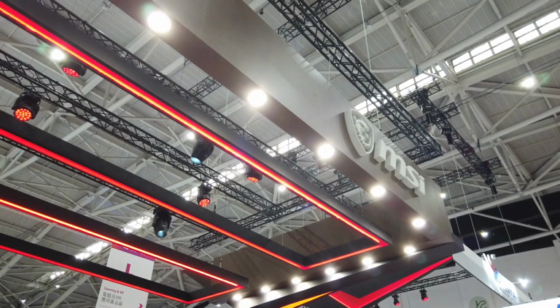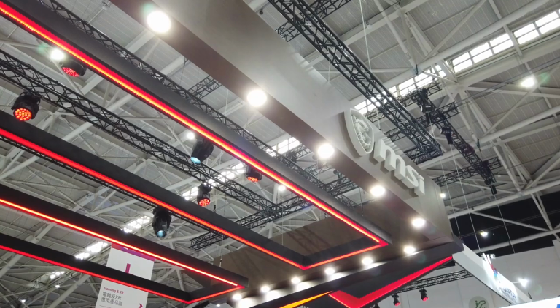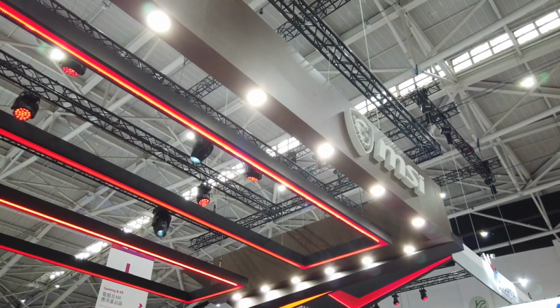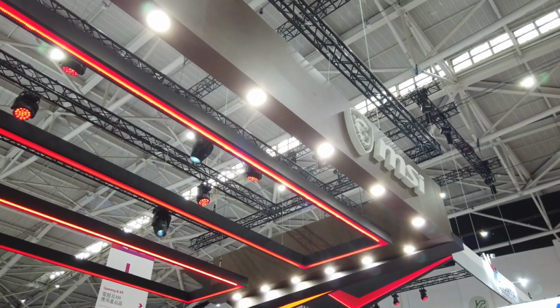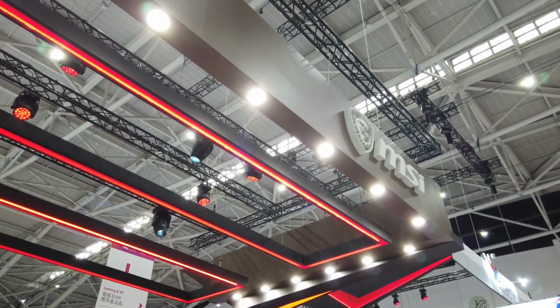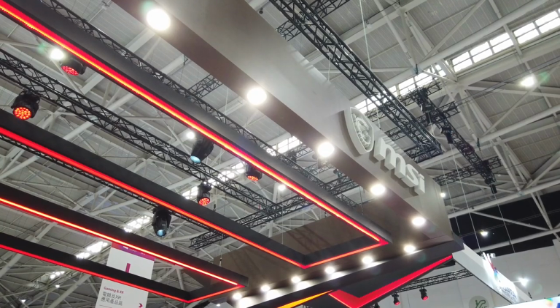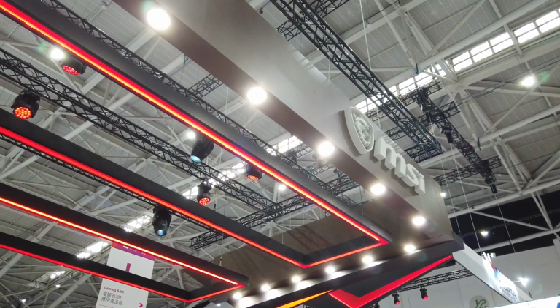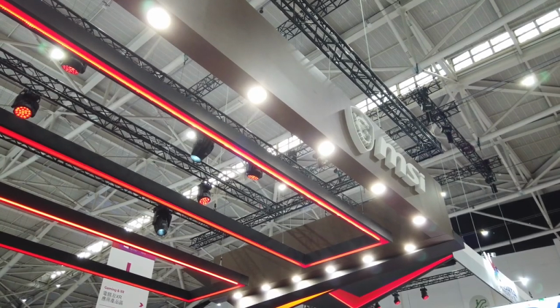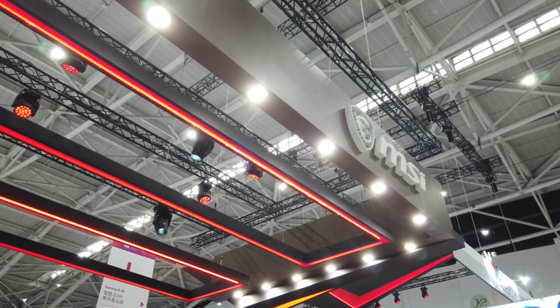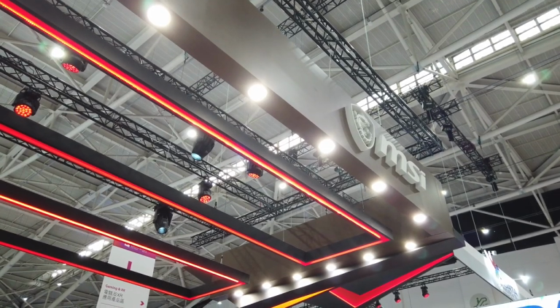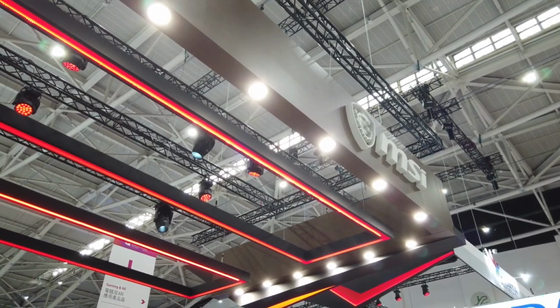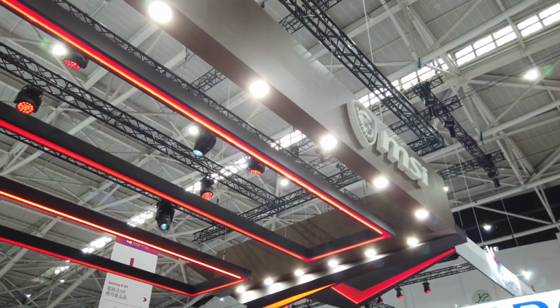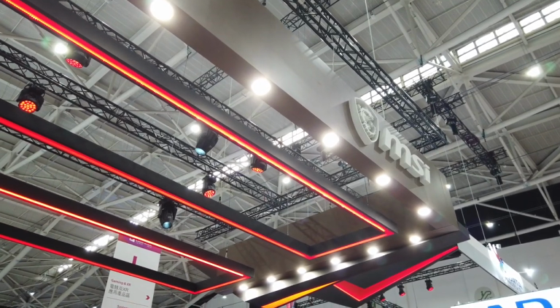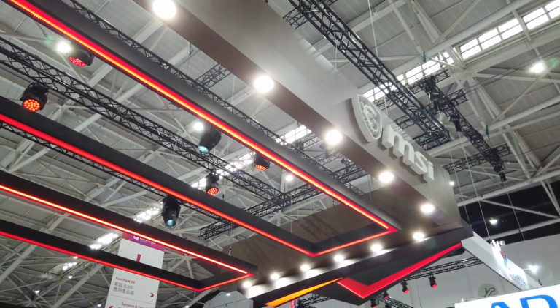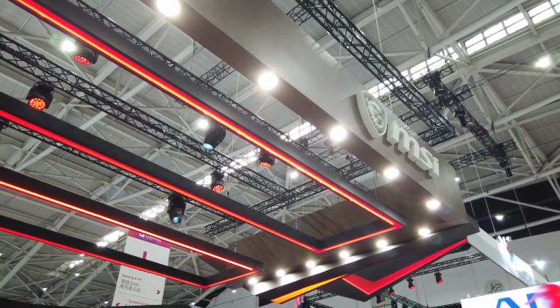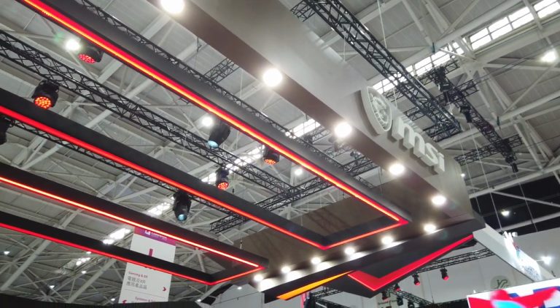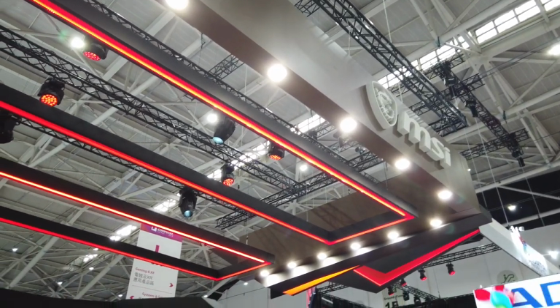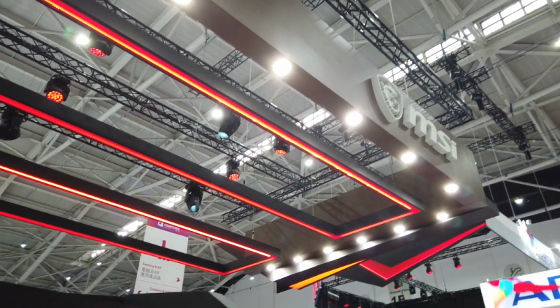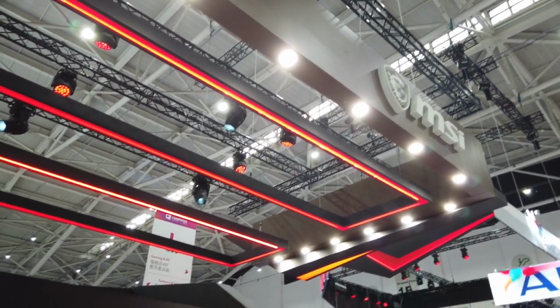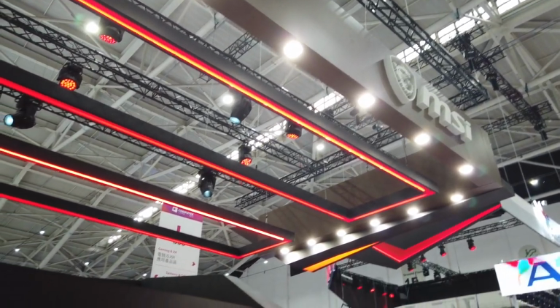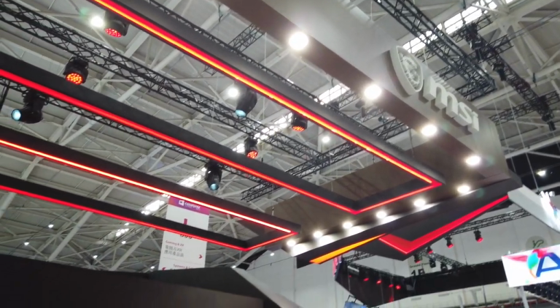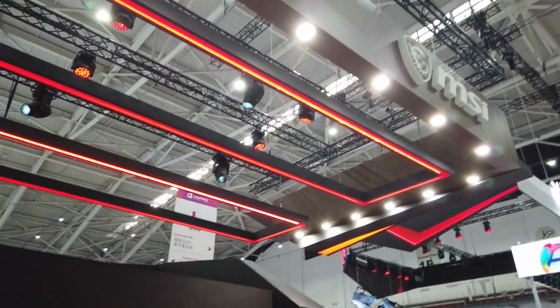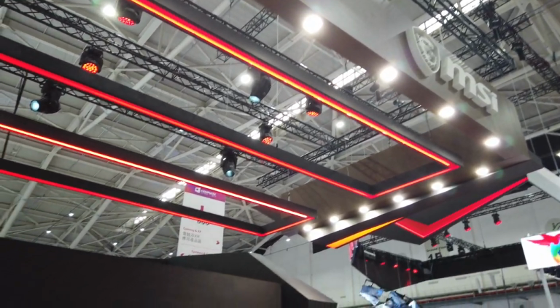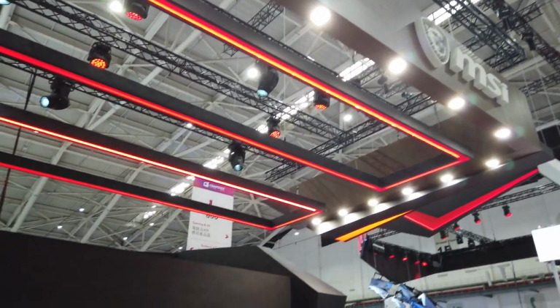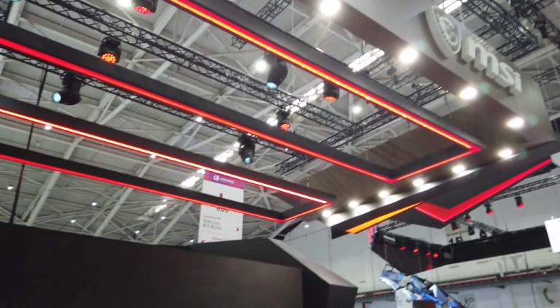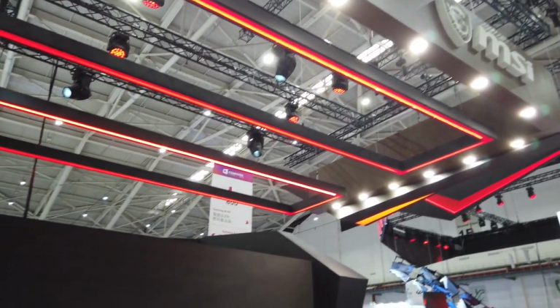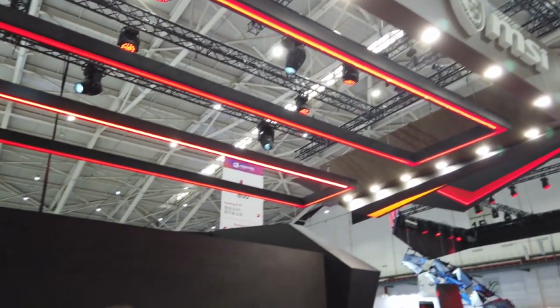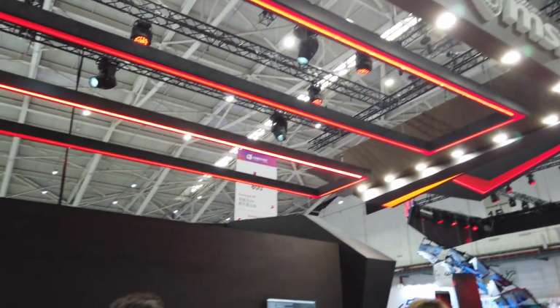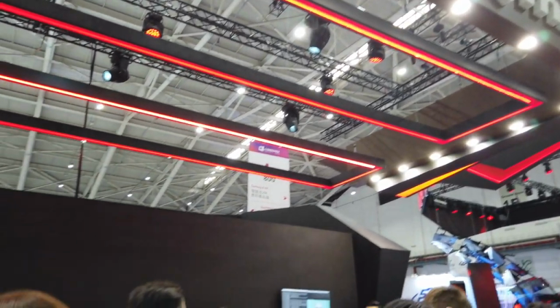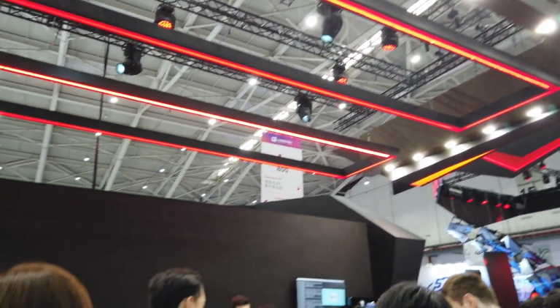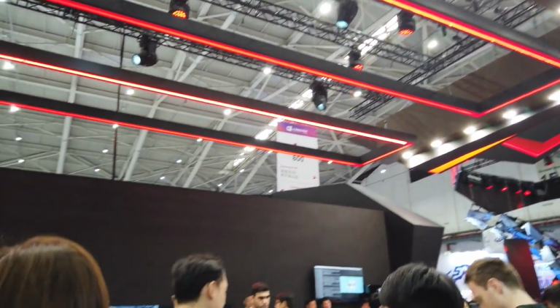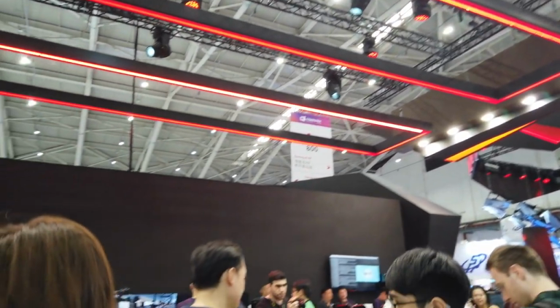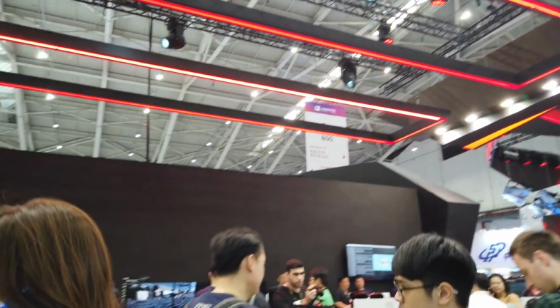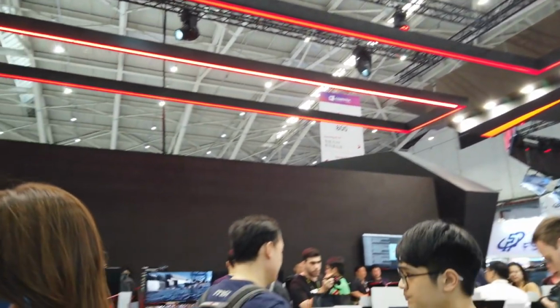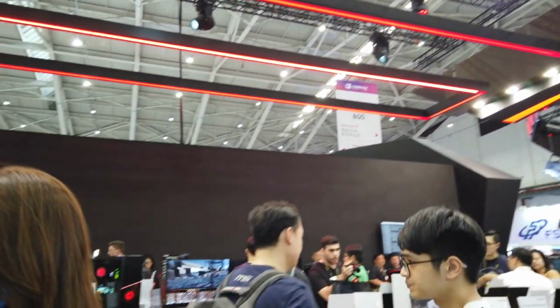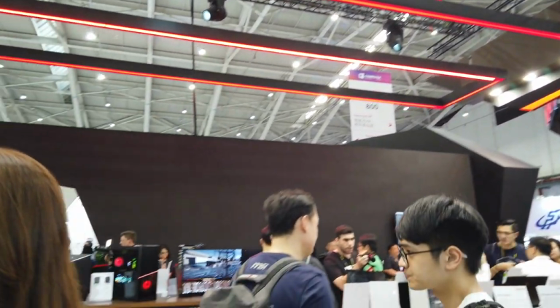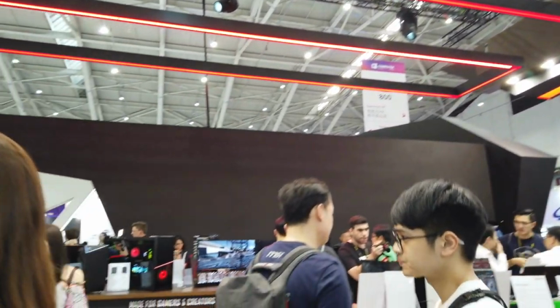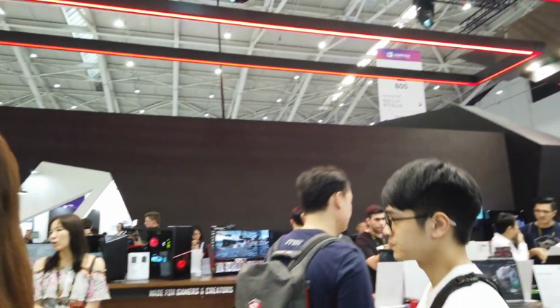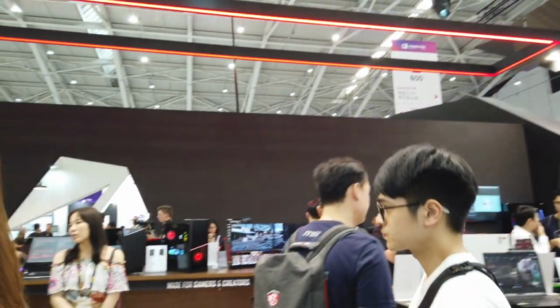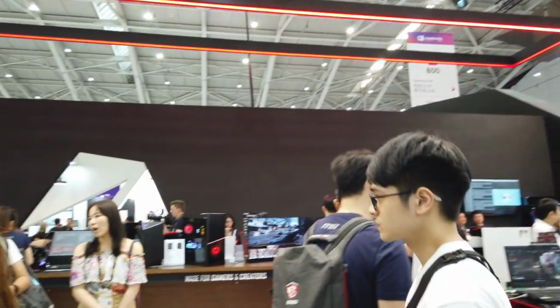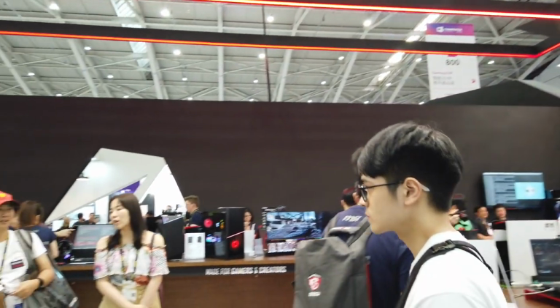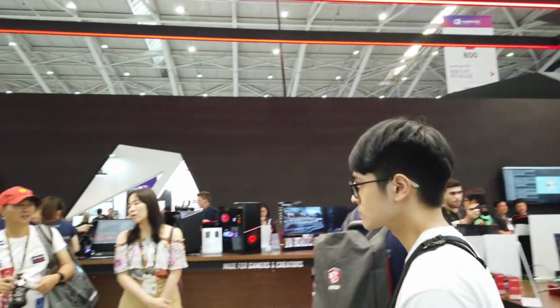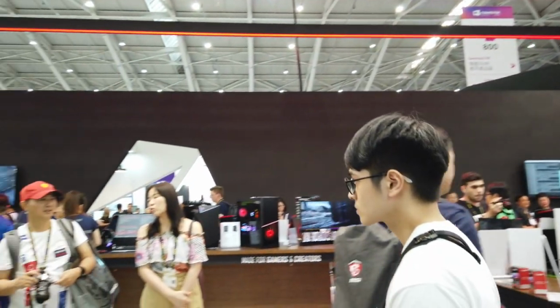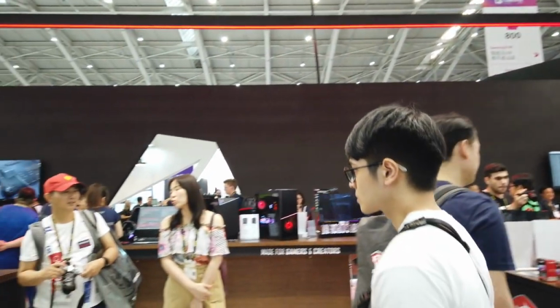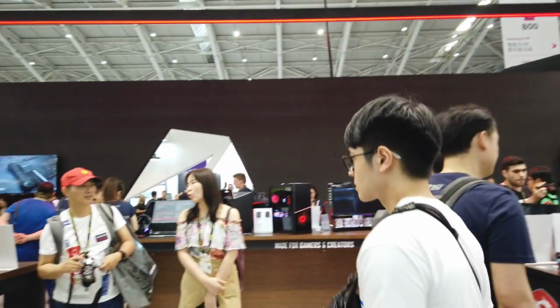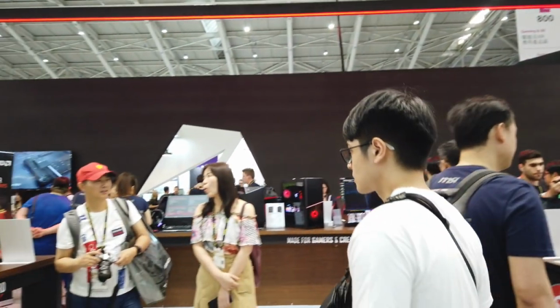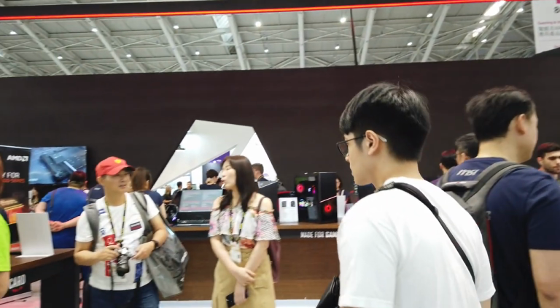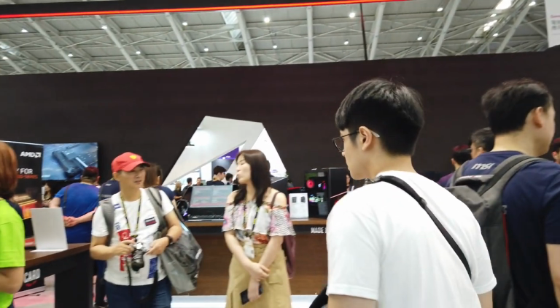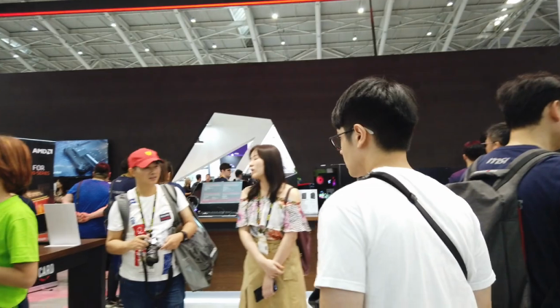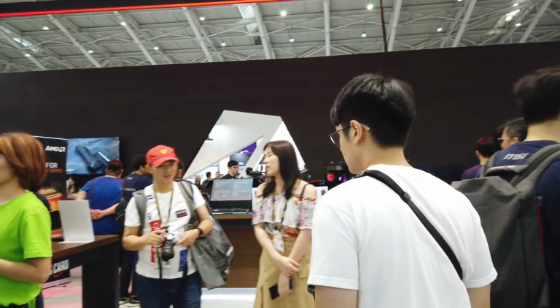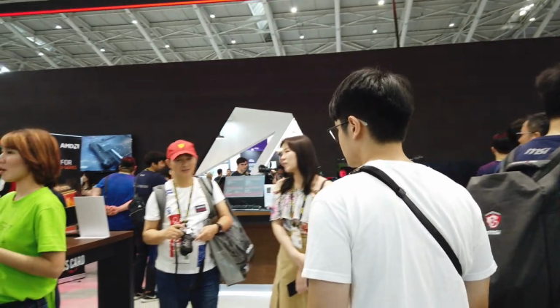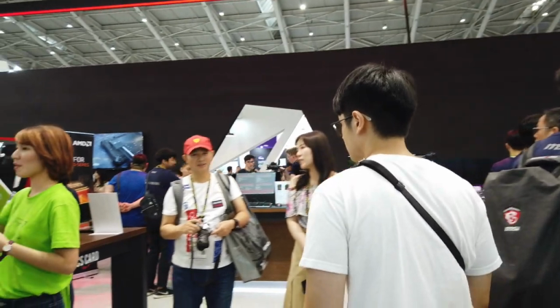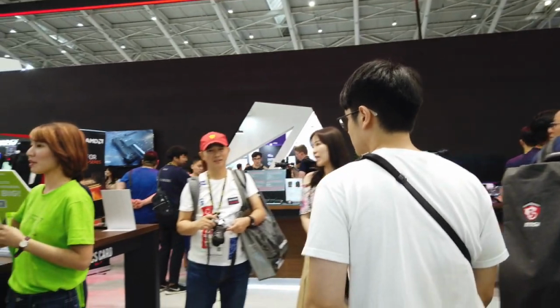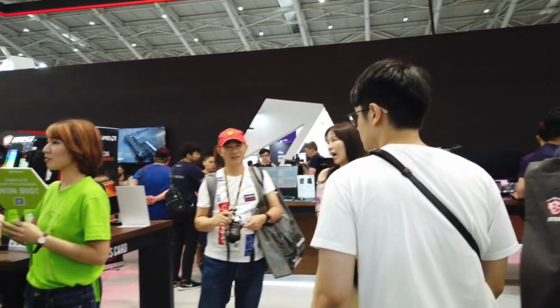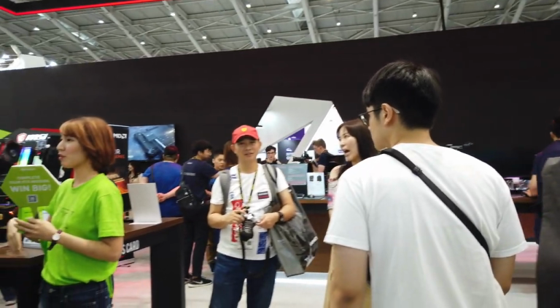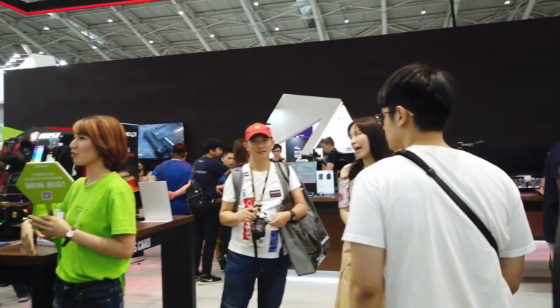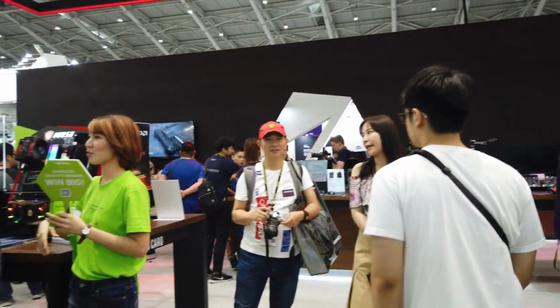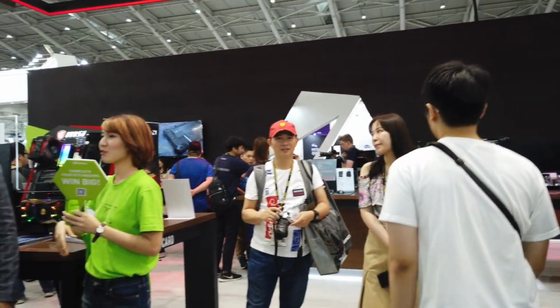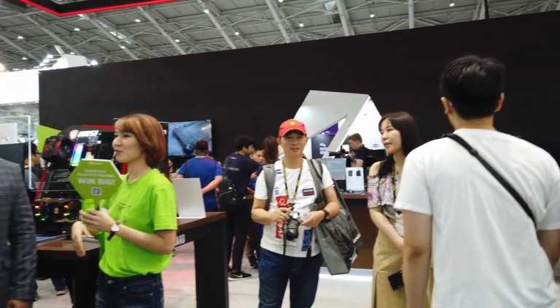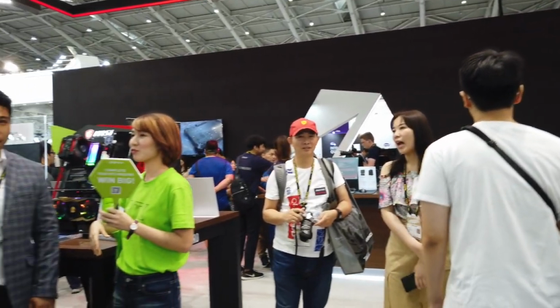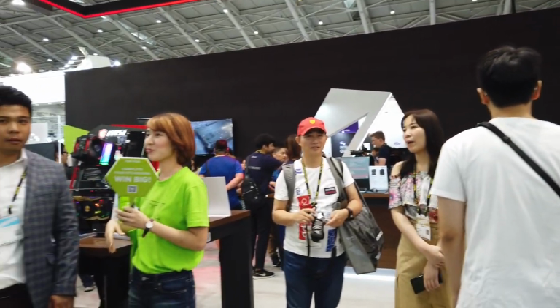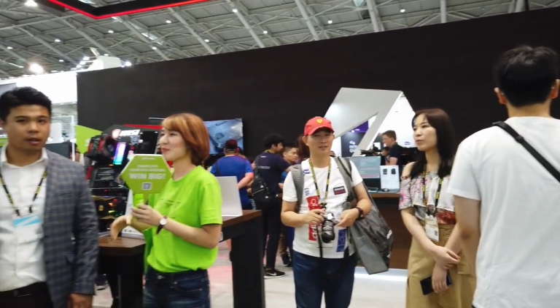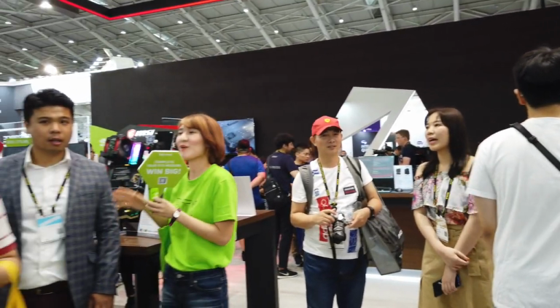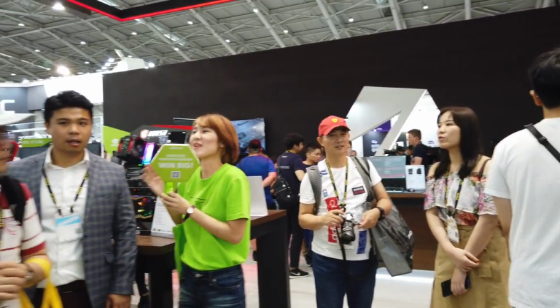We're here at the MSI booth and it just looks like a crazy lot of stuff, so let's get to it.